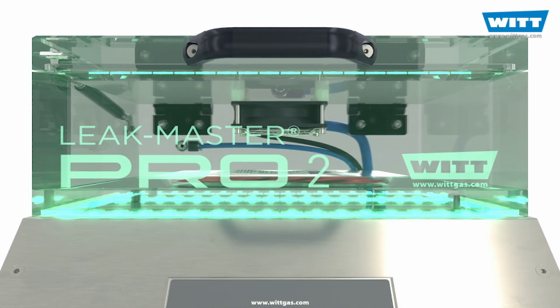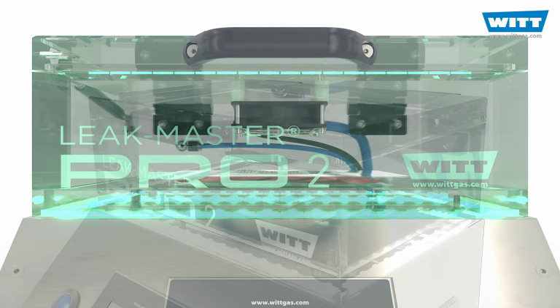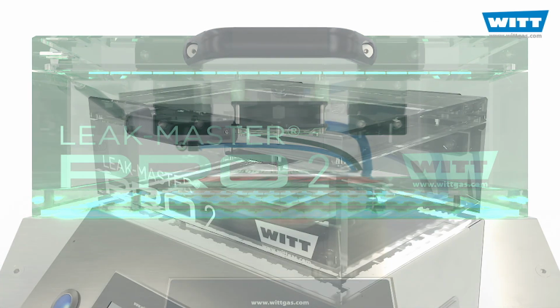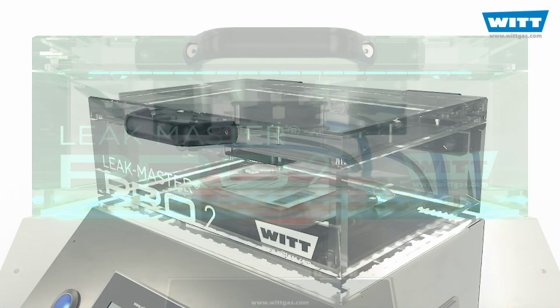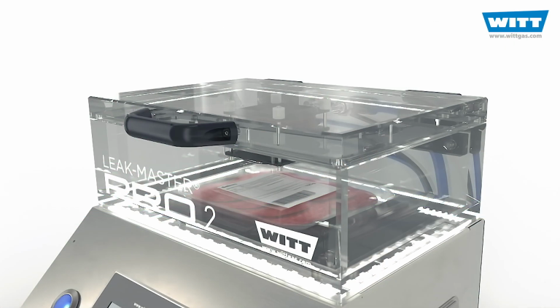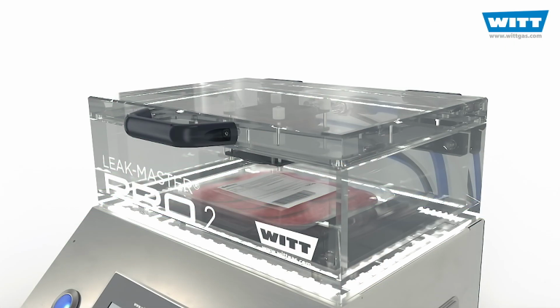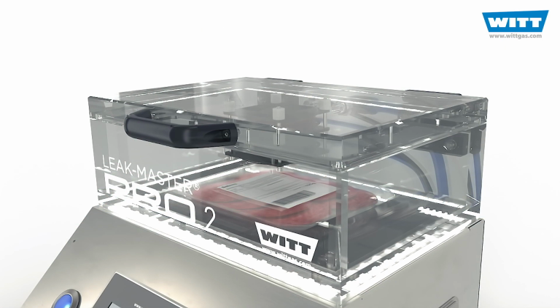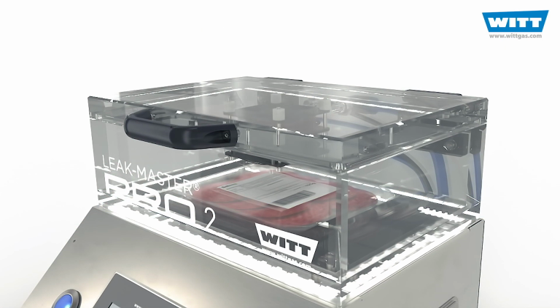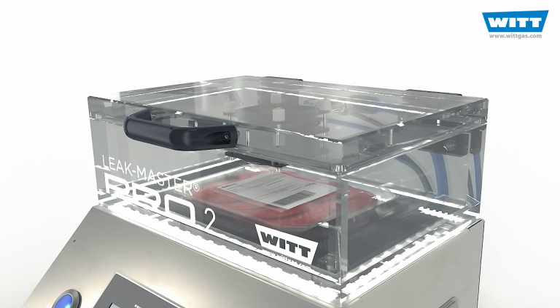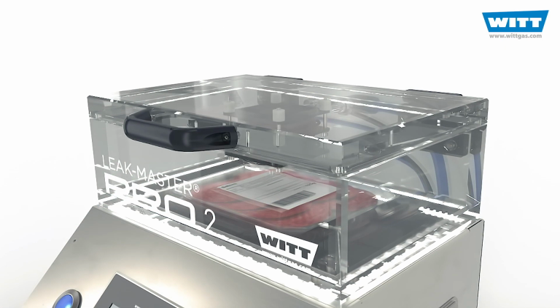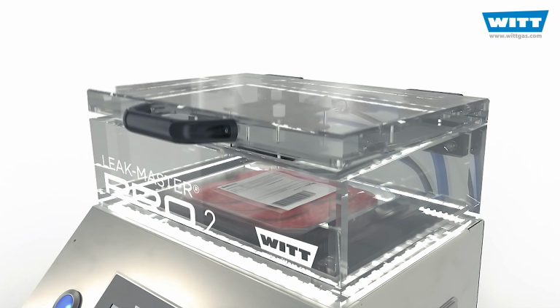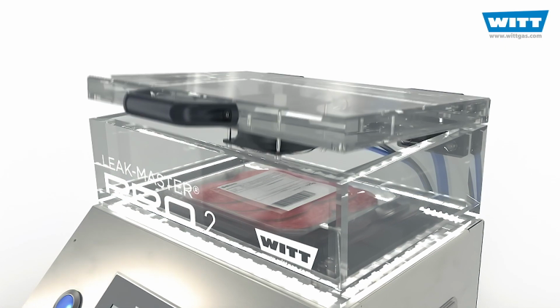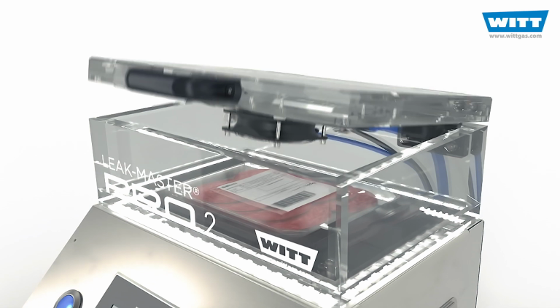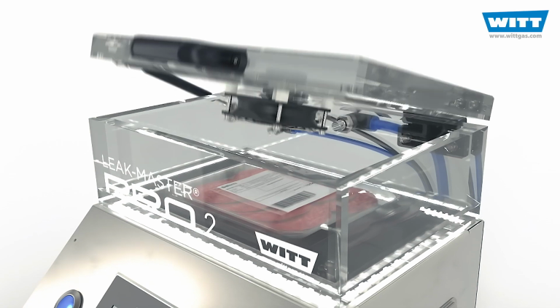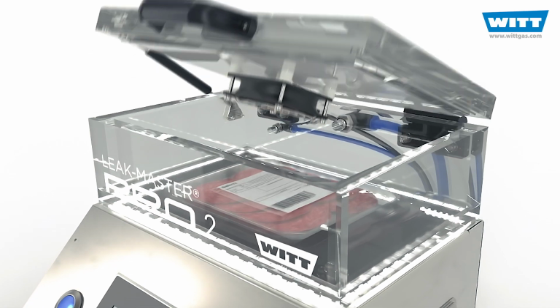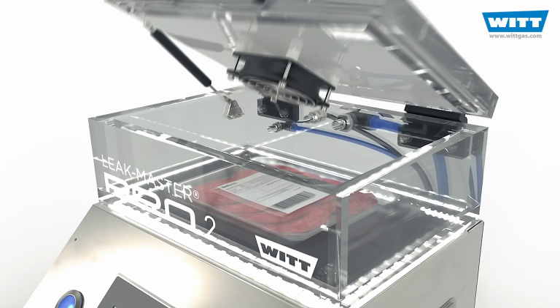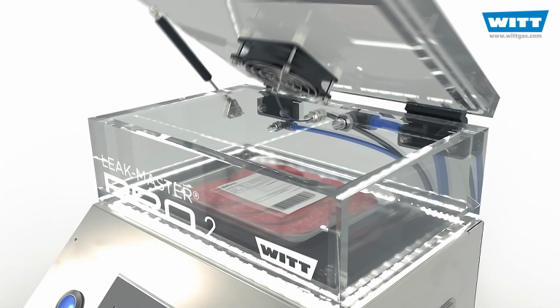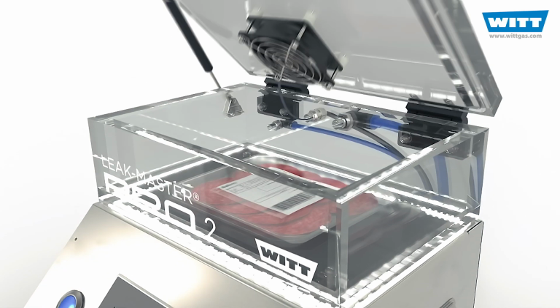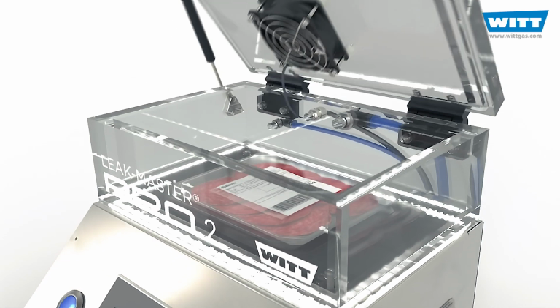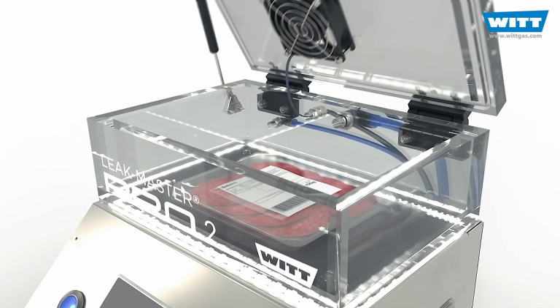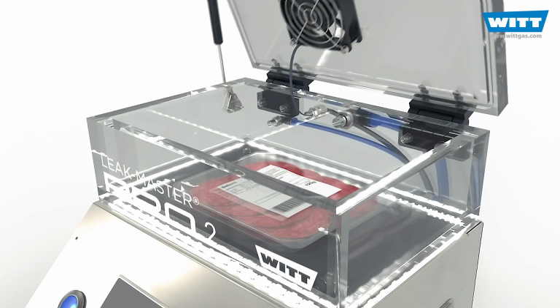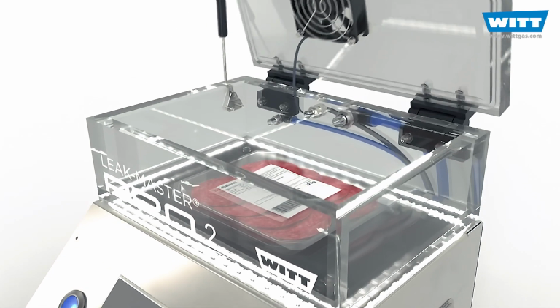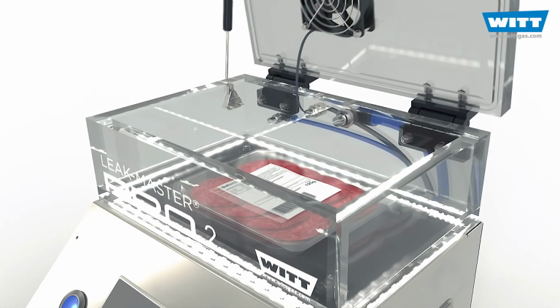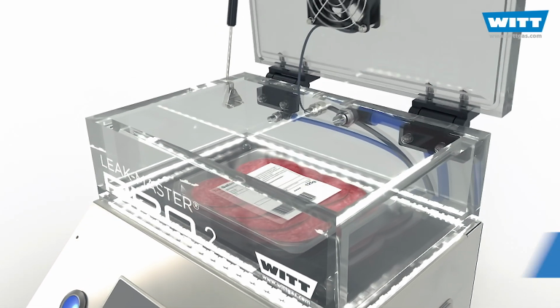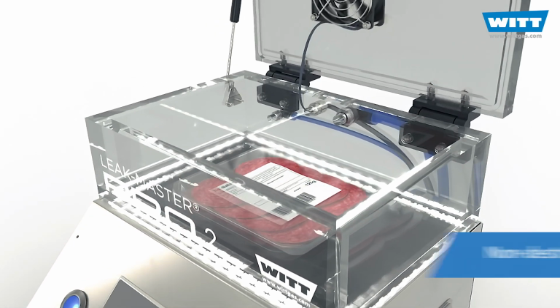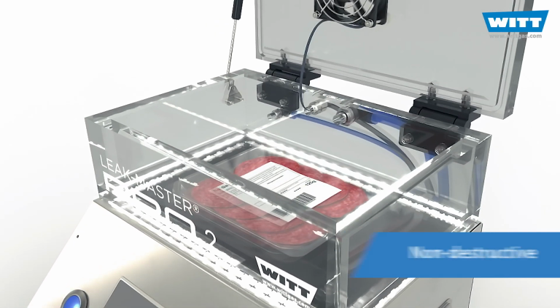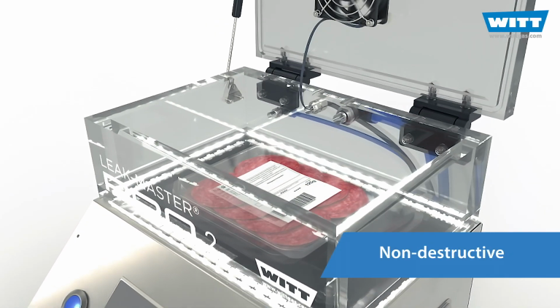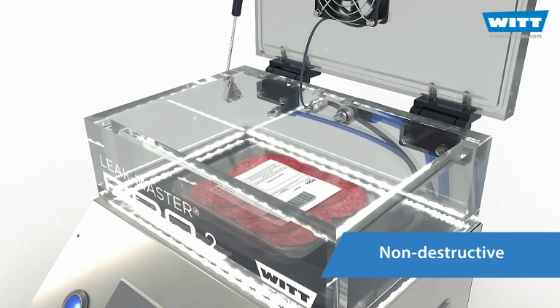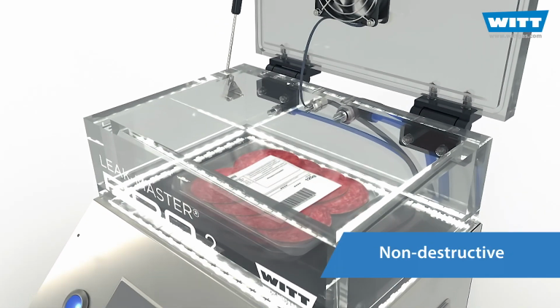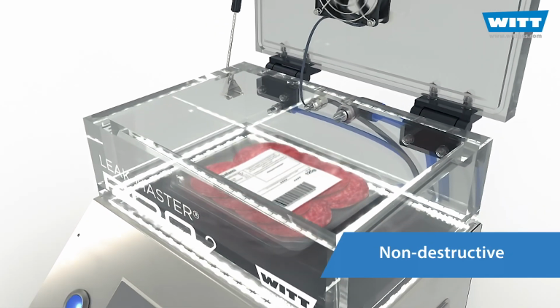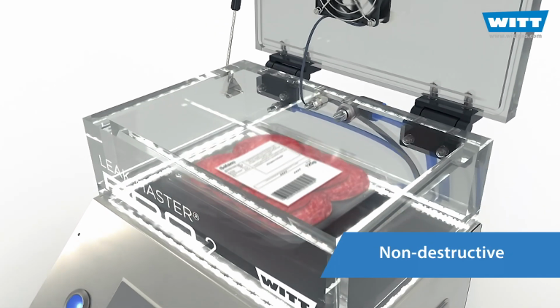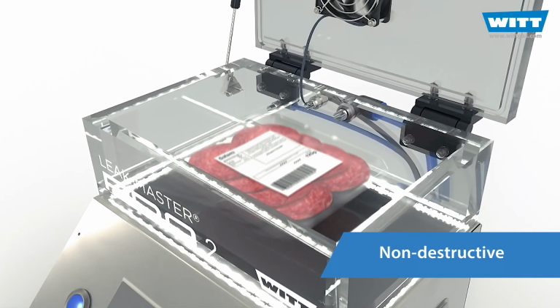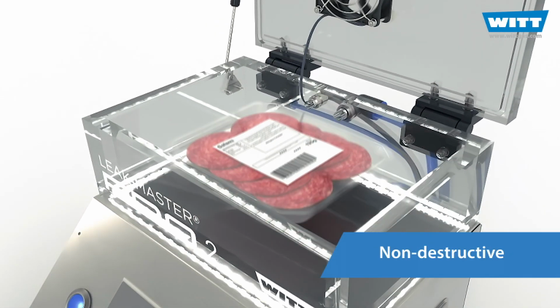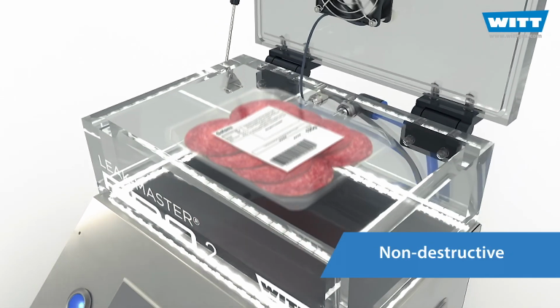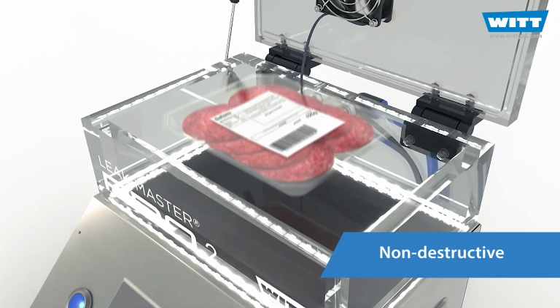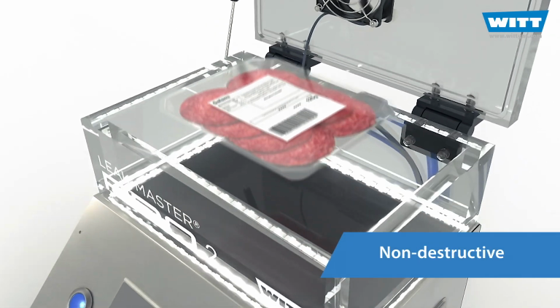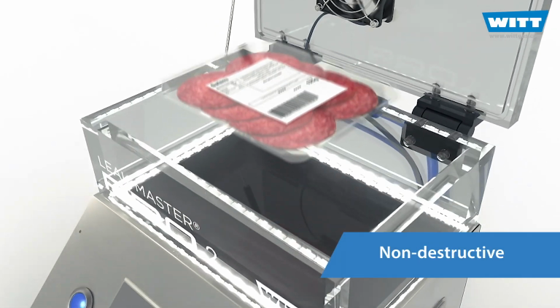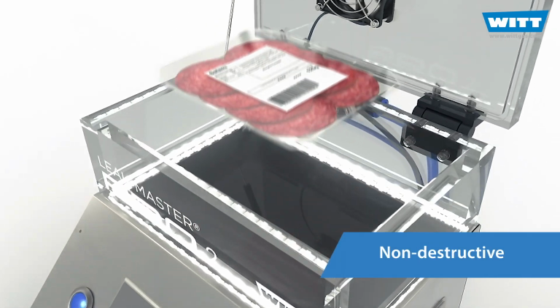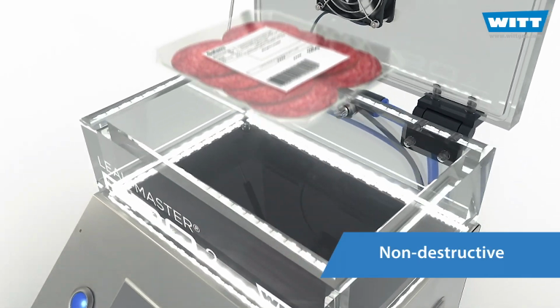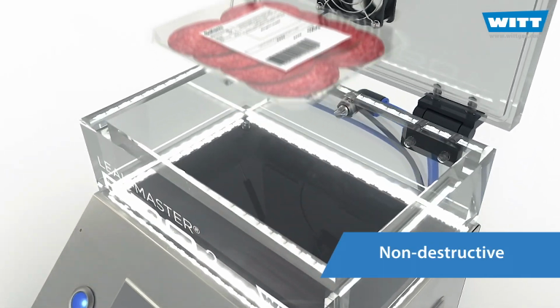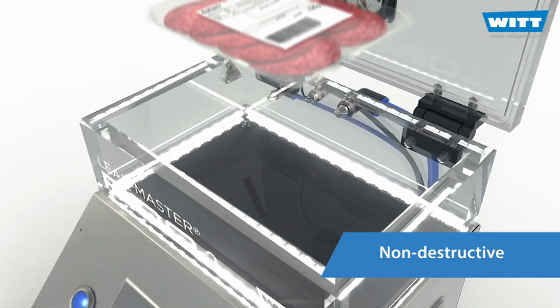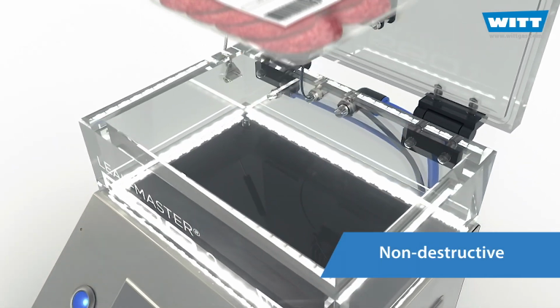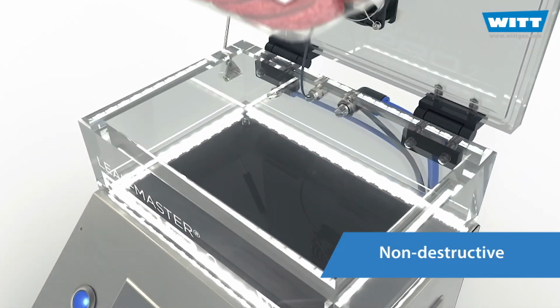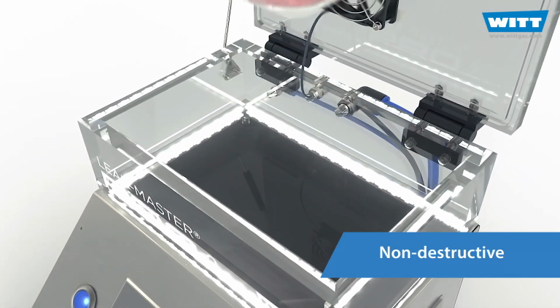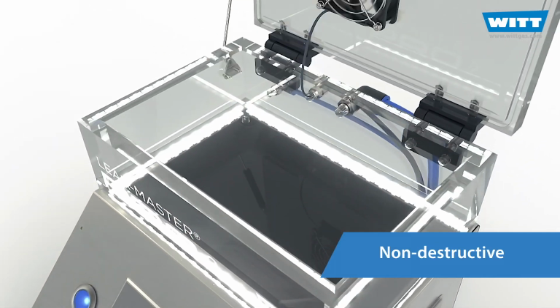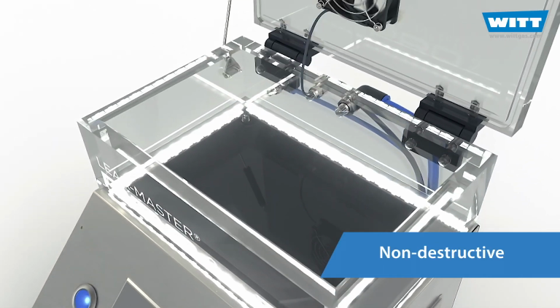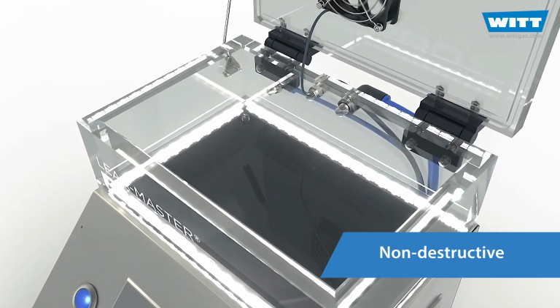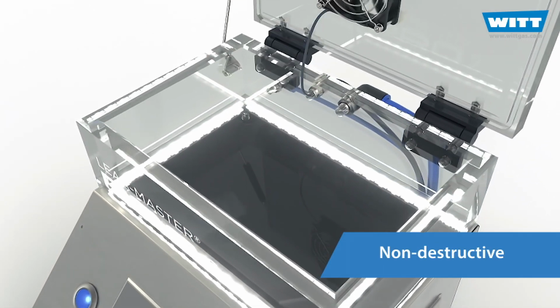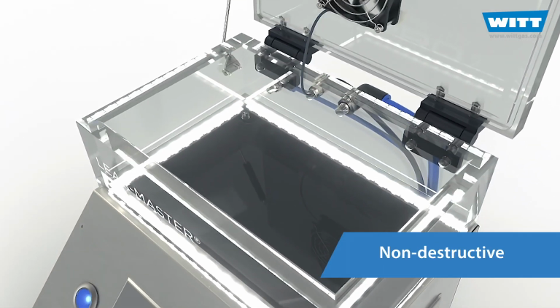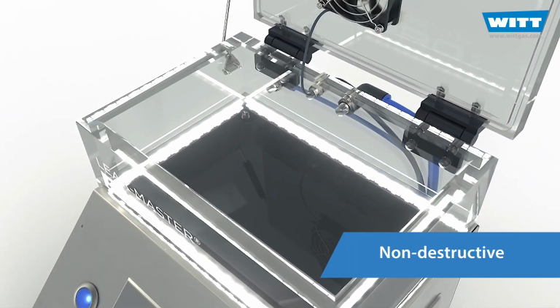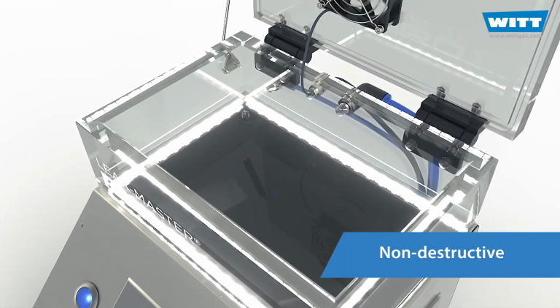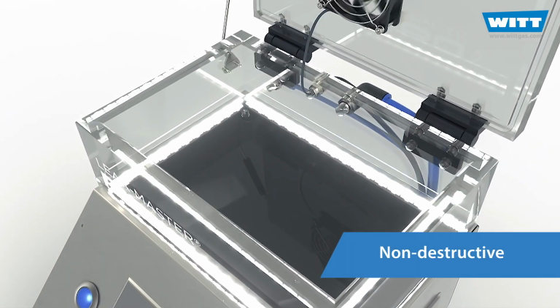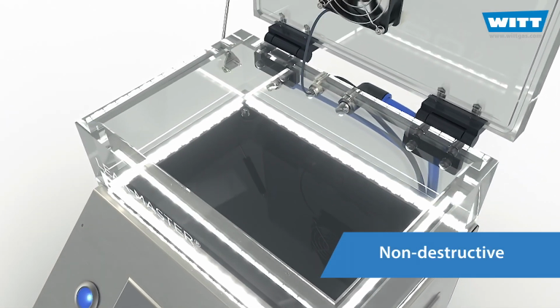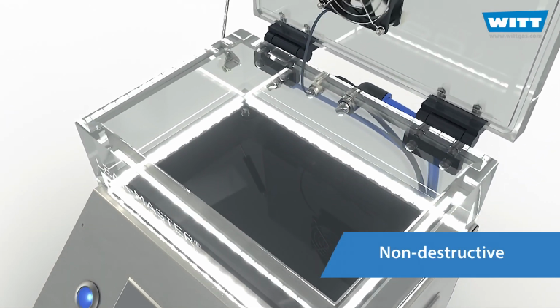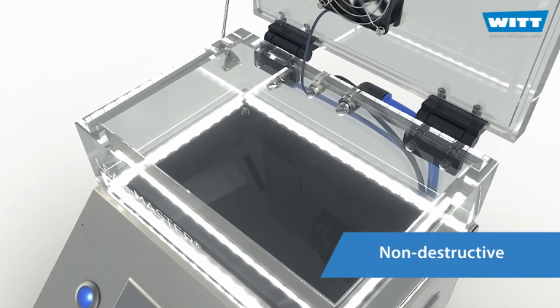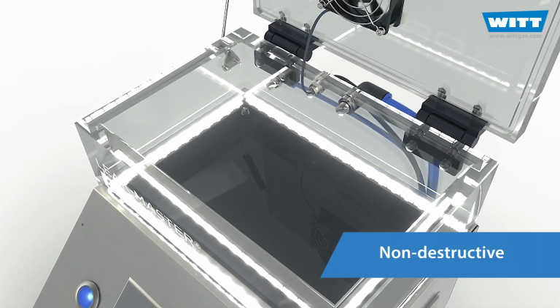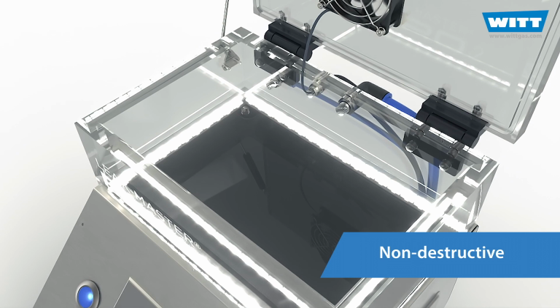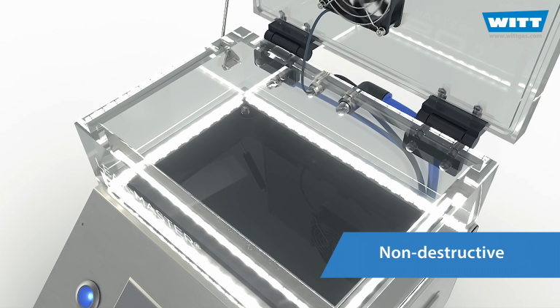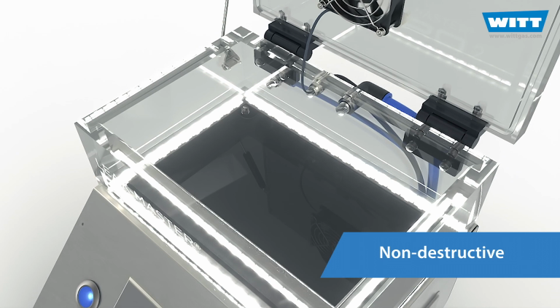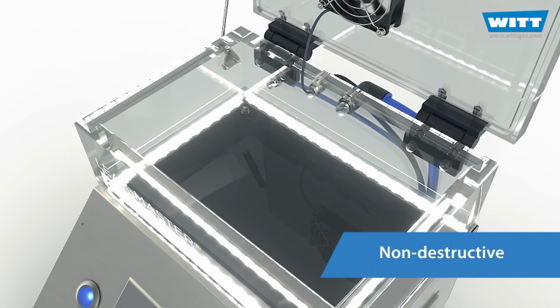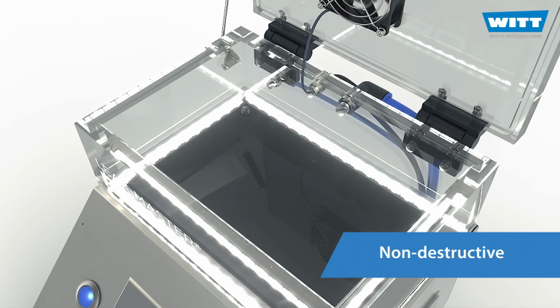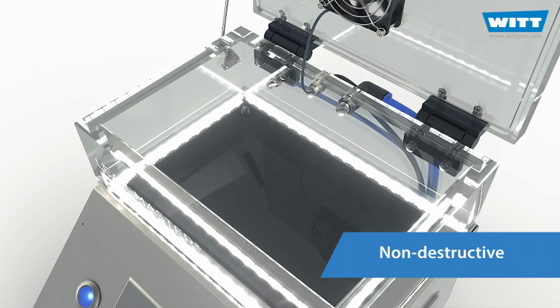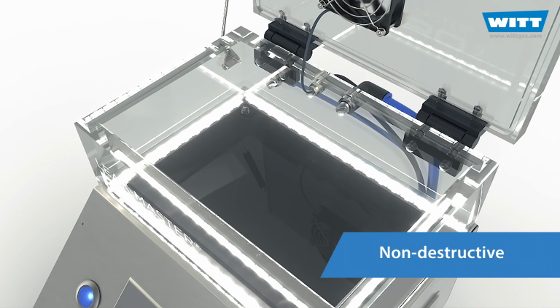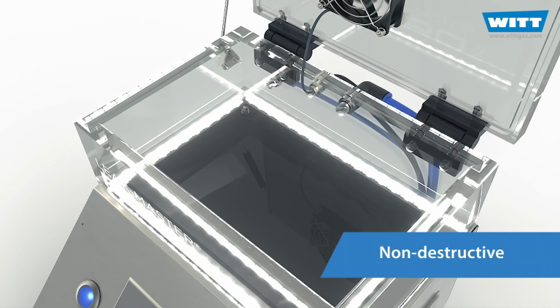With this technology, testing is non-destructive. You have less scrap and you save money.